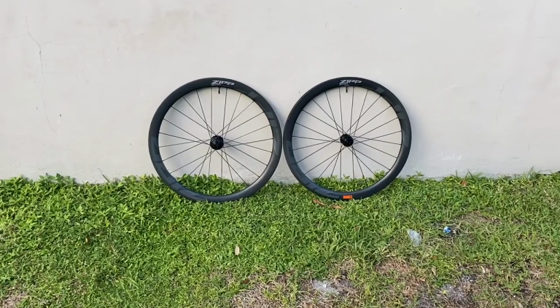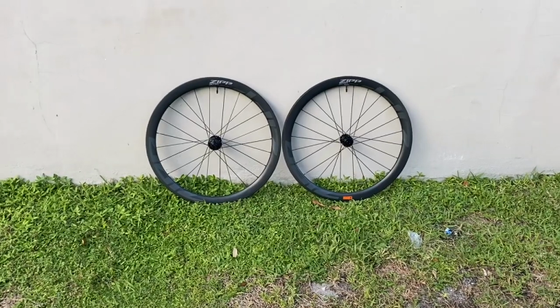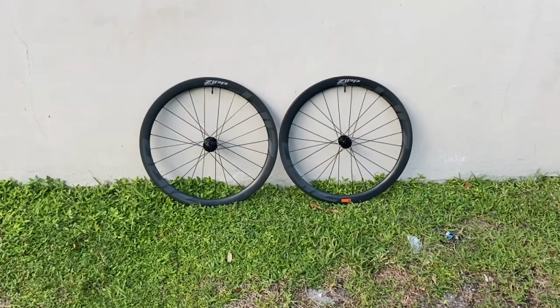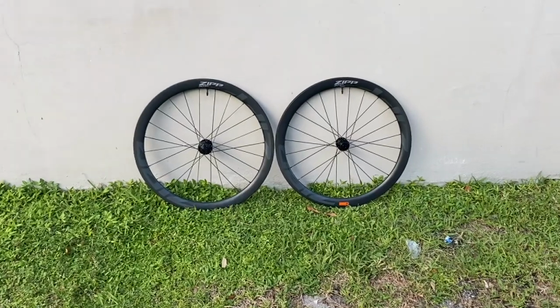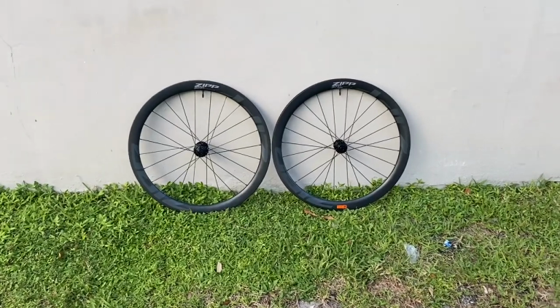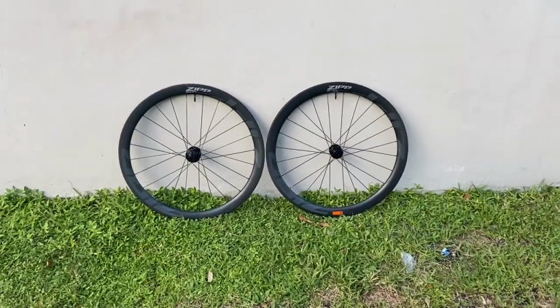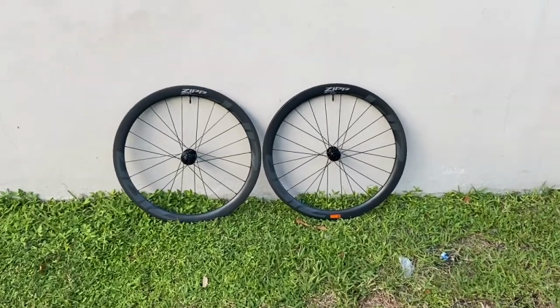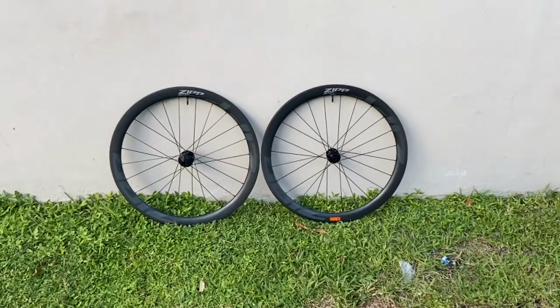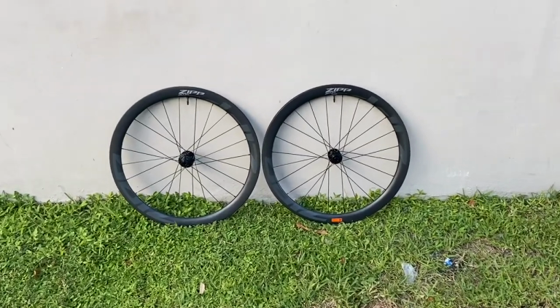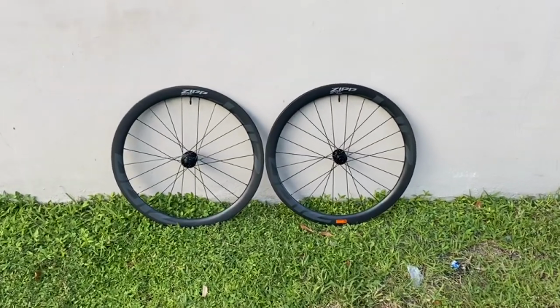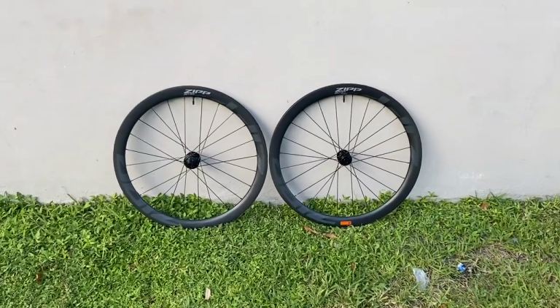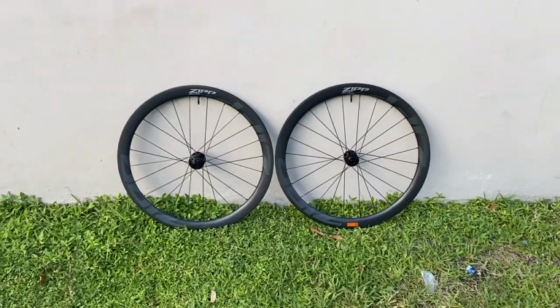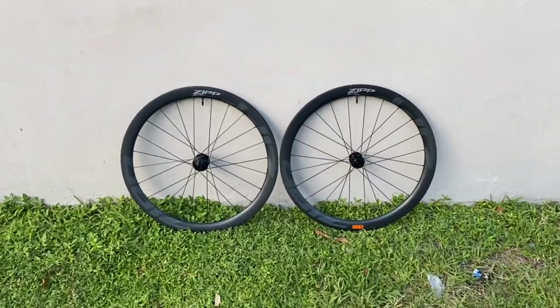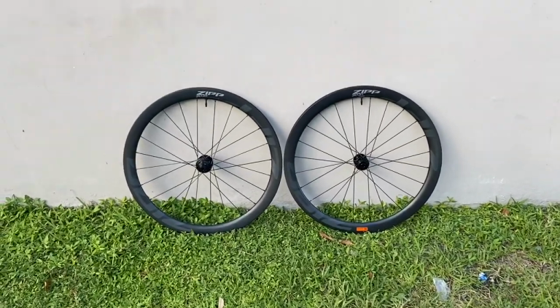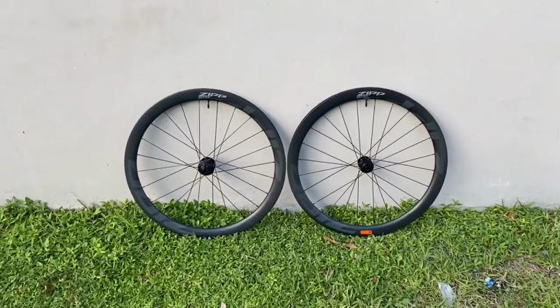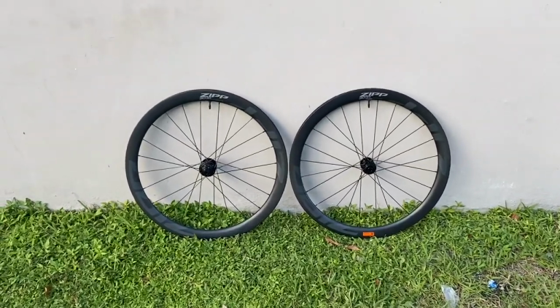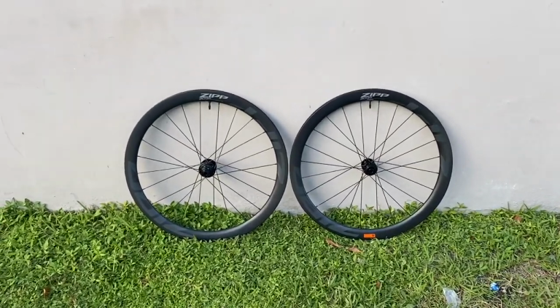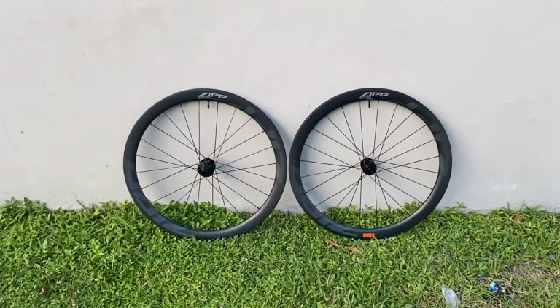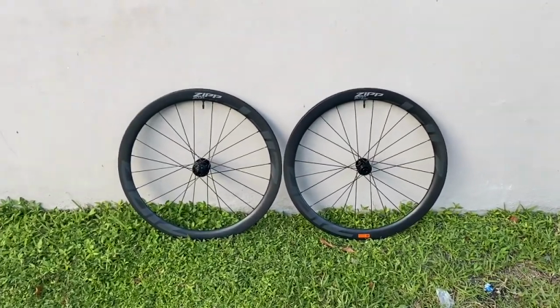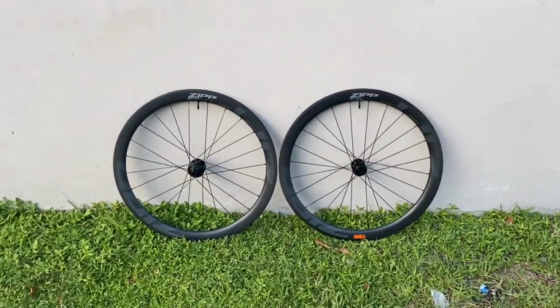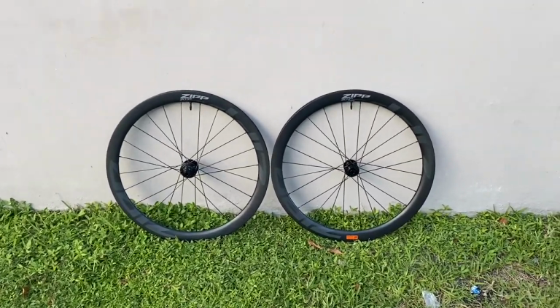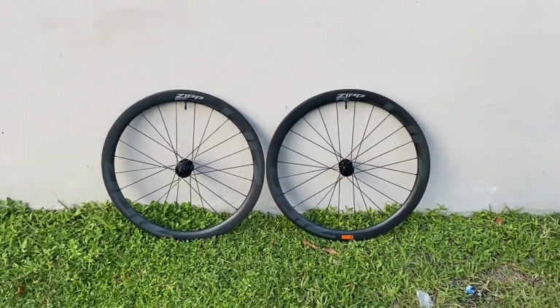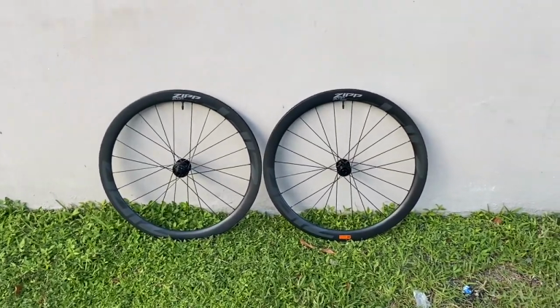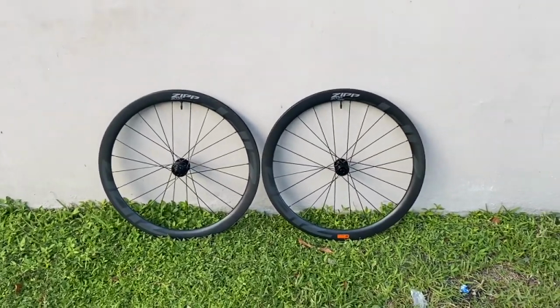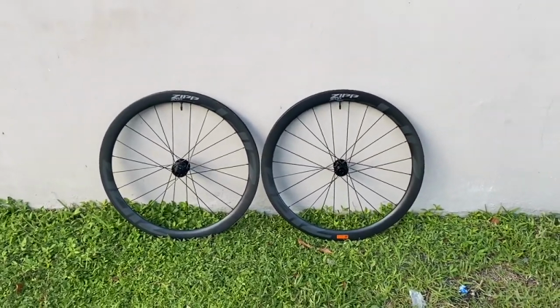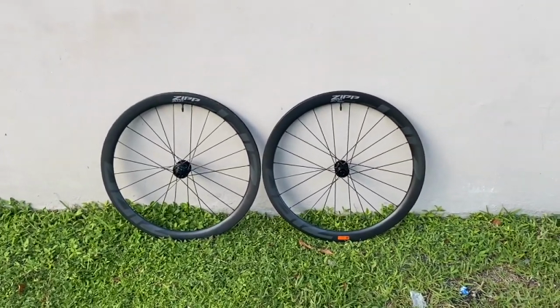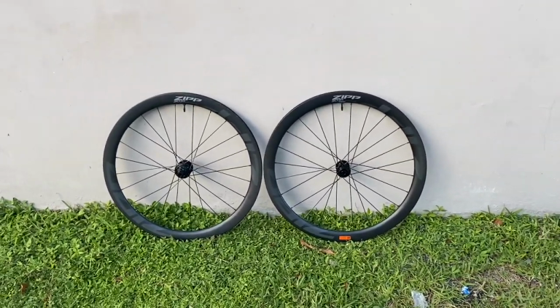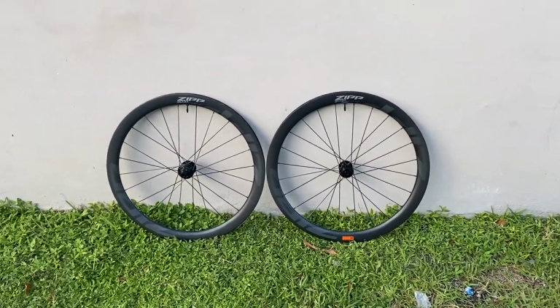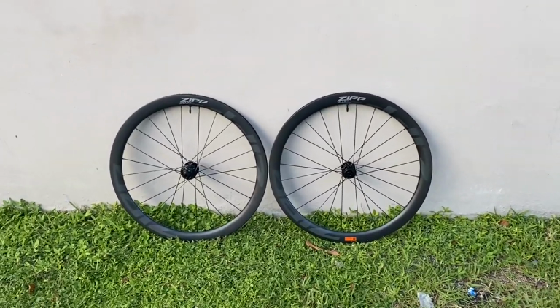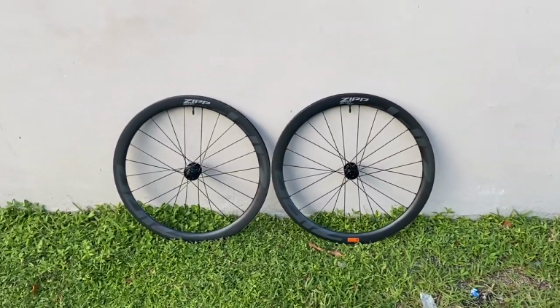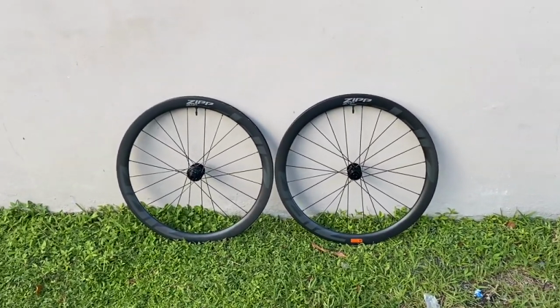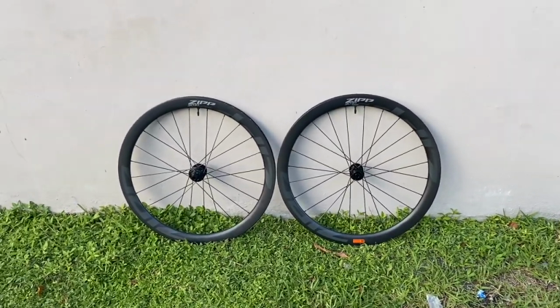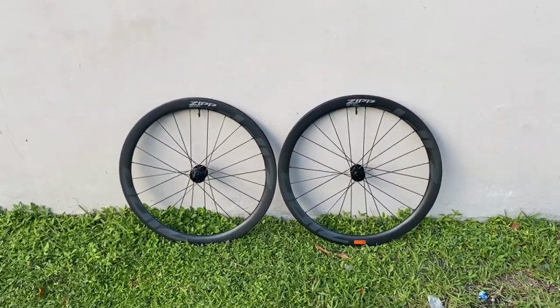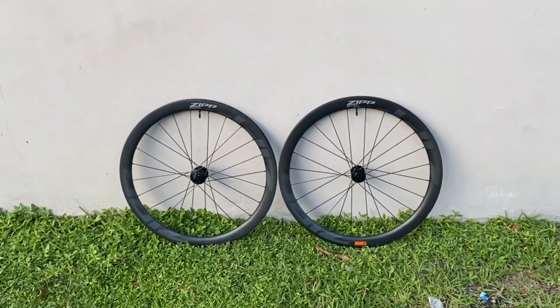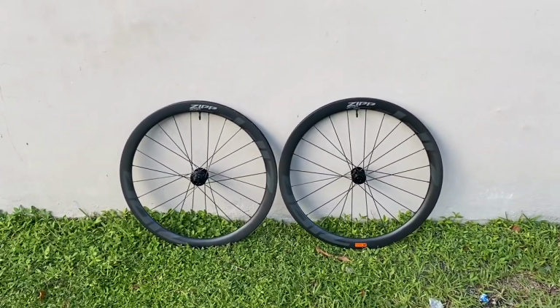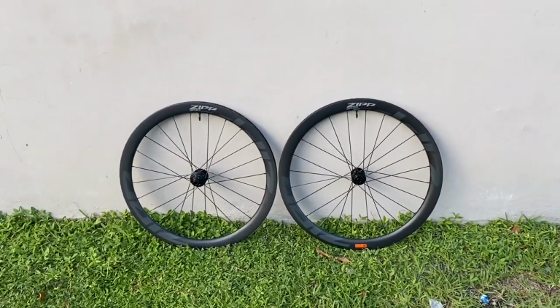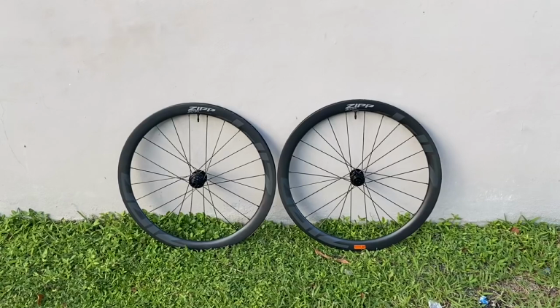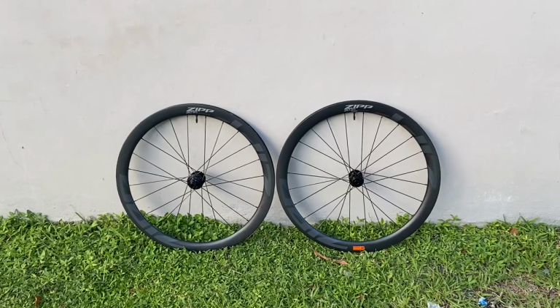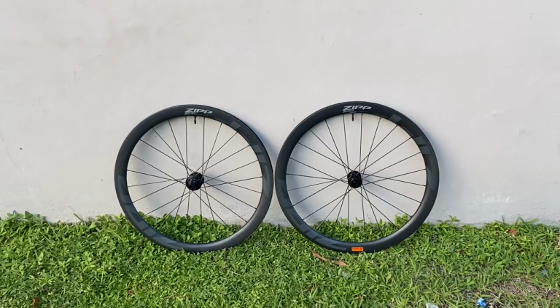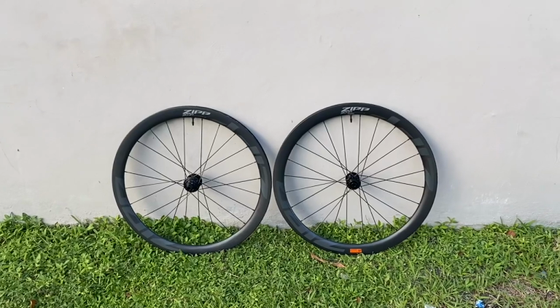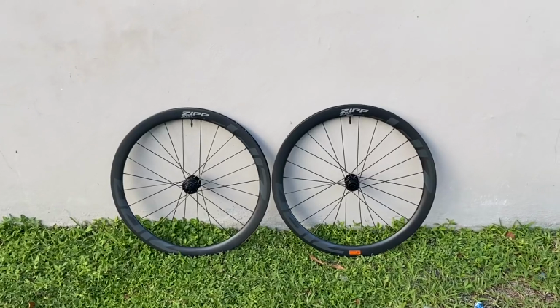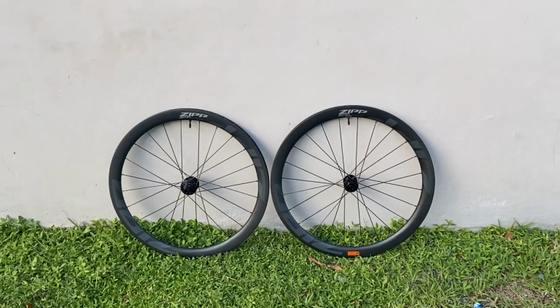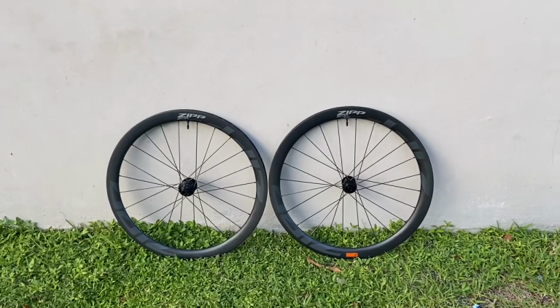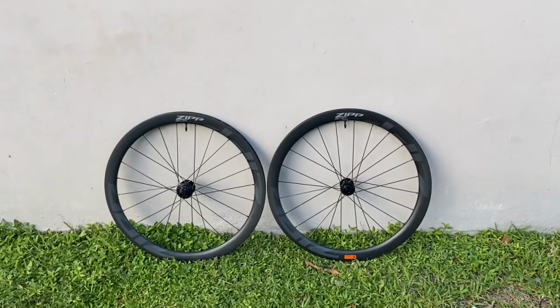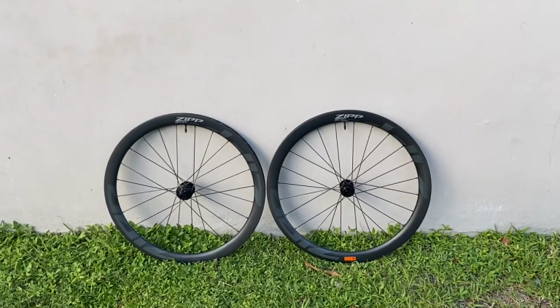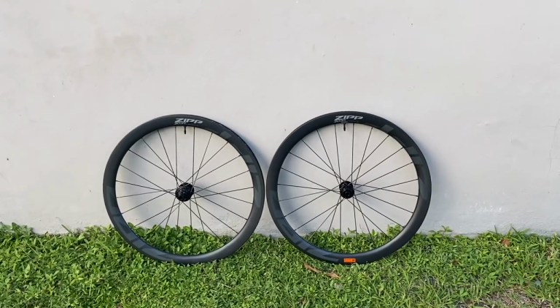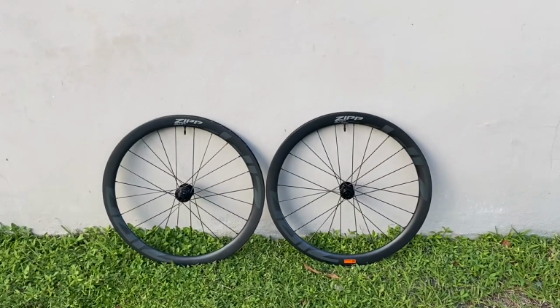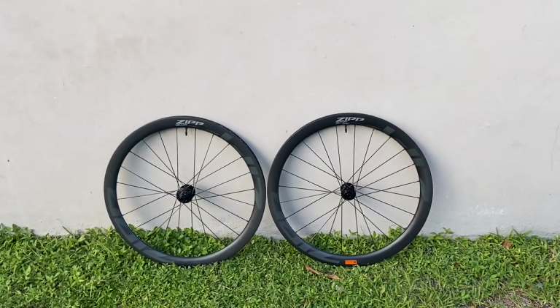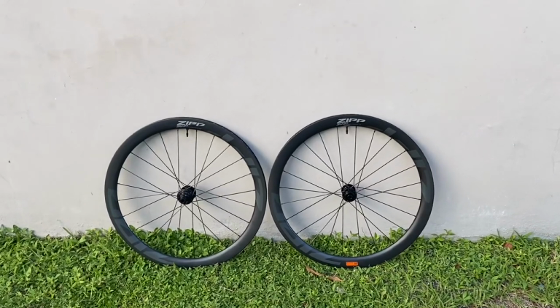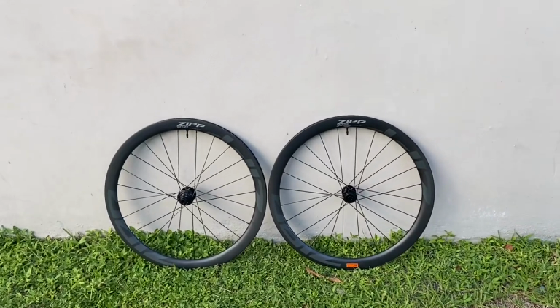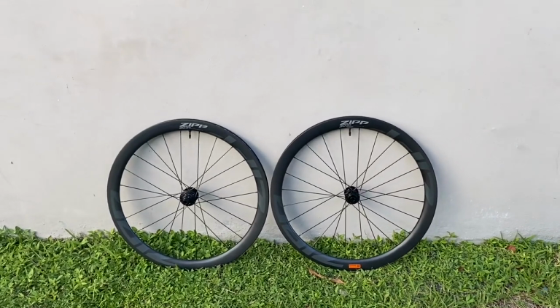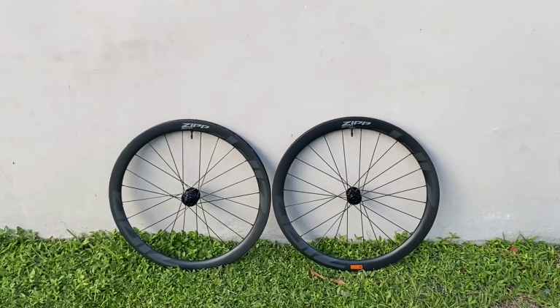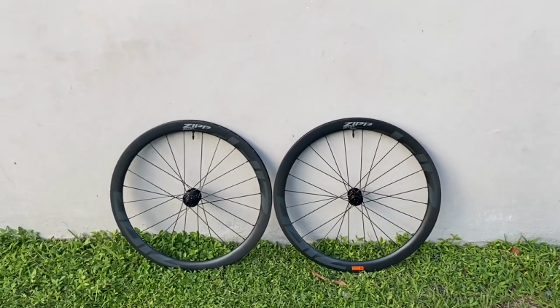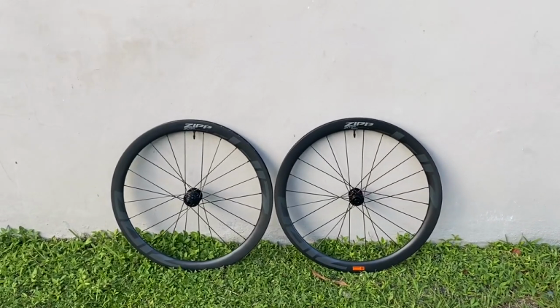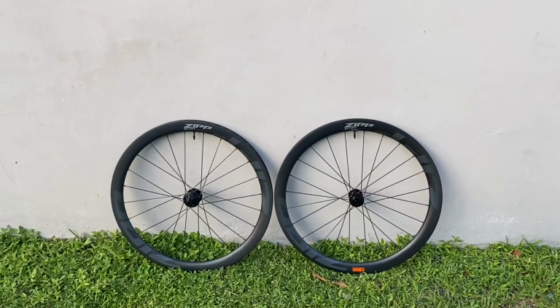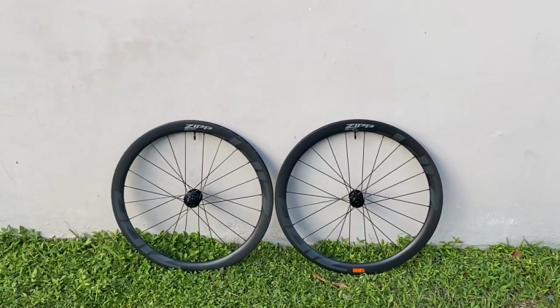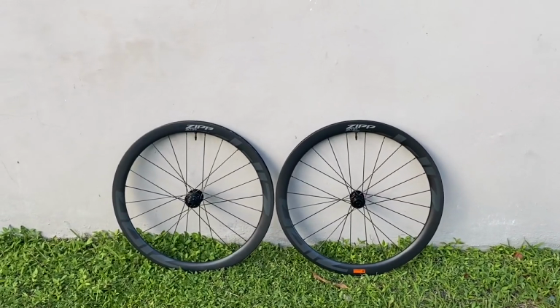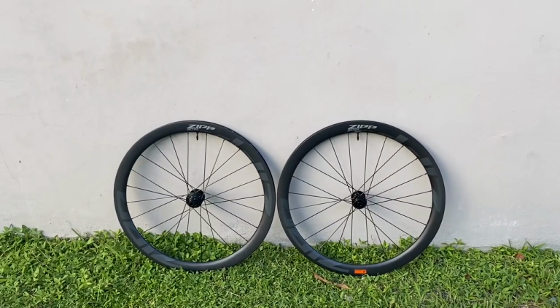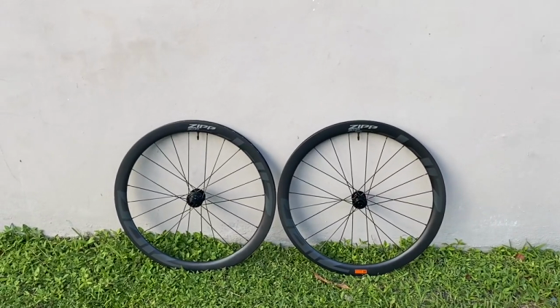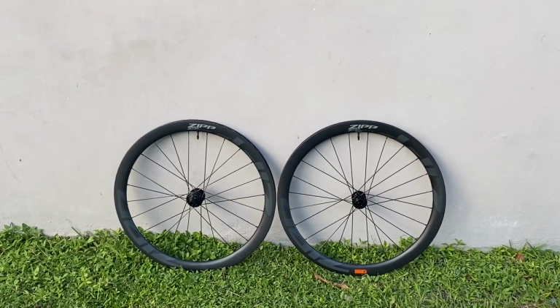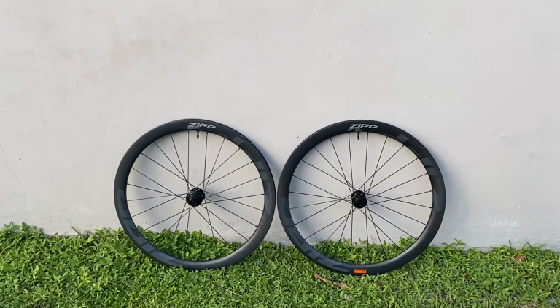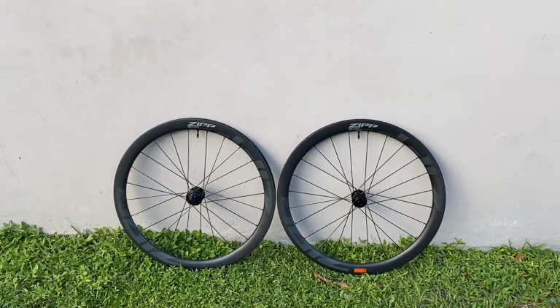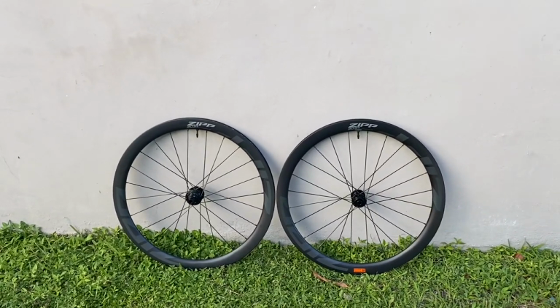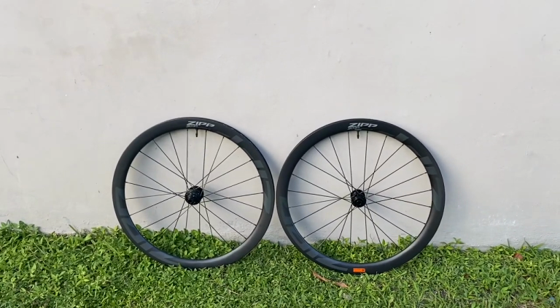Hey, how's it going everybody? This is GC Performance here back with another video. Today I have another fad, another craze, another new type of wheel going out there.